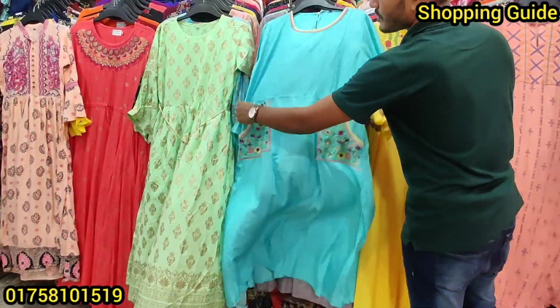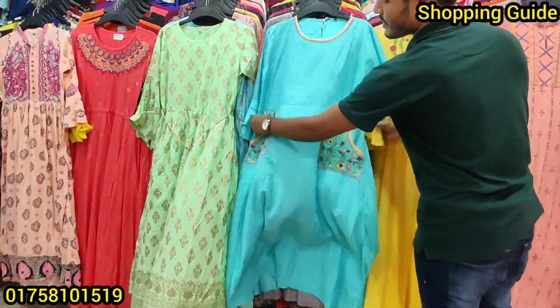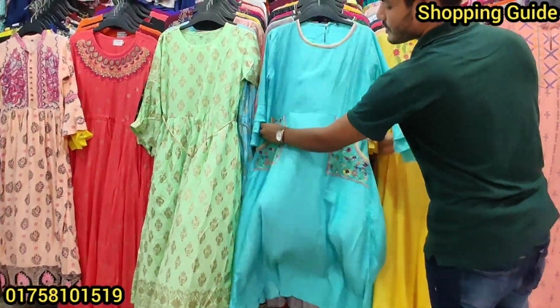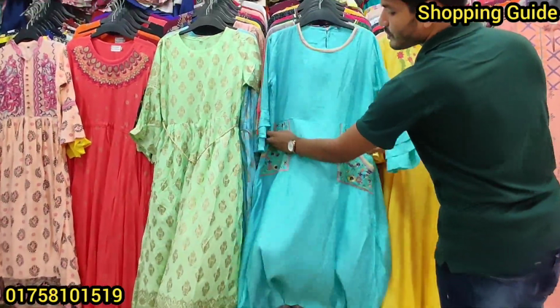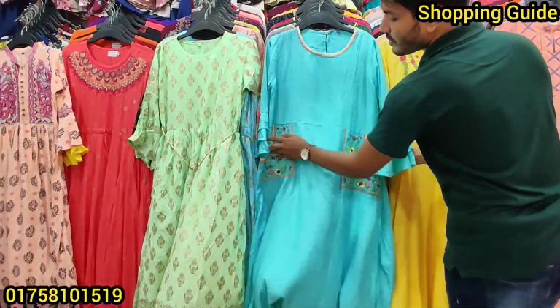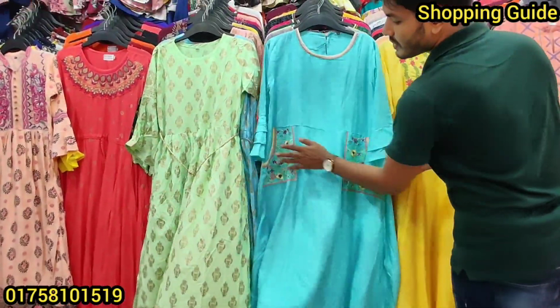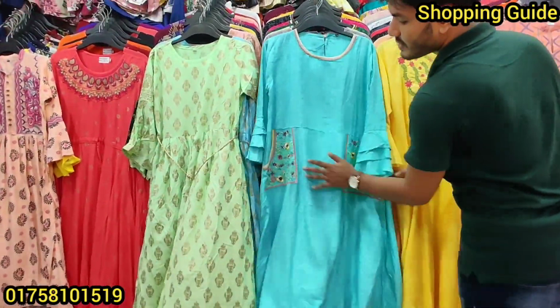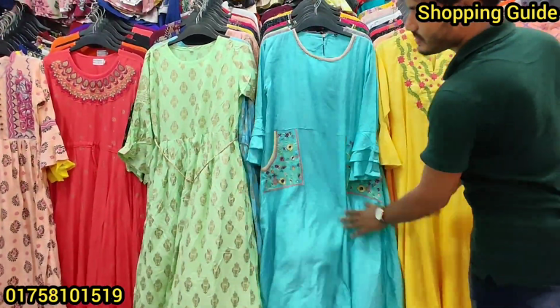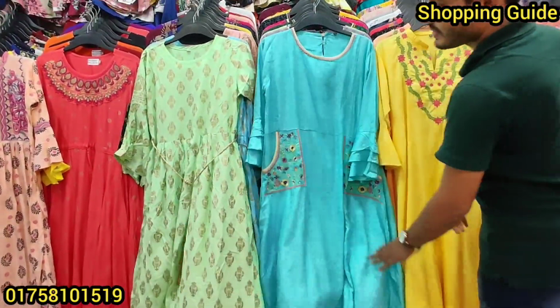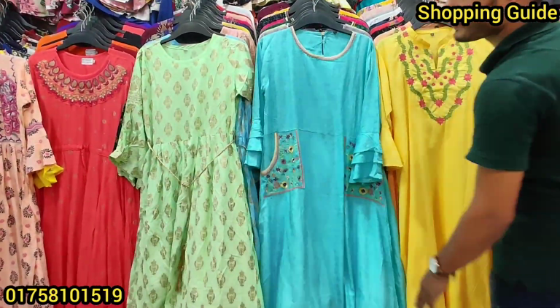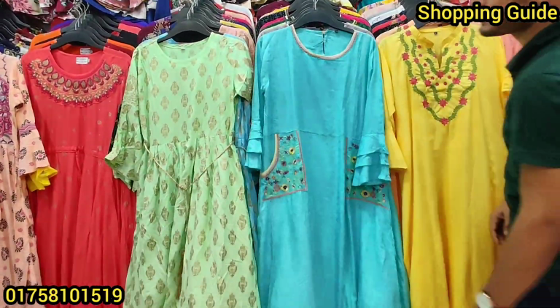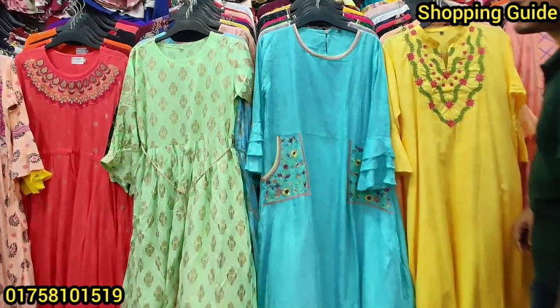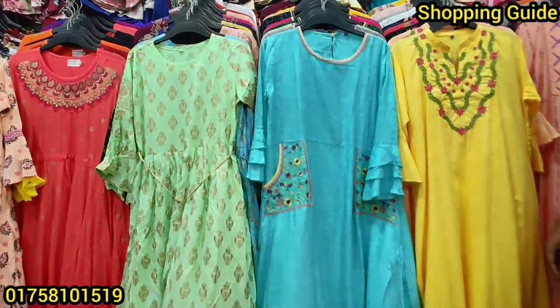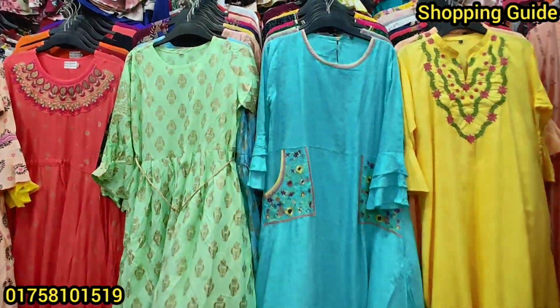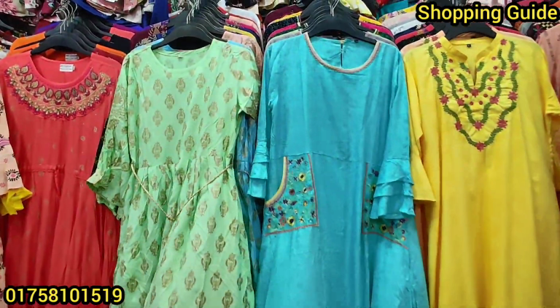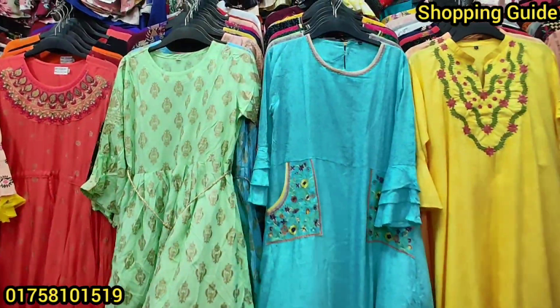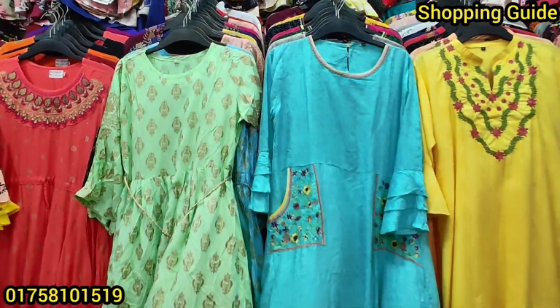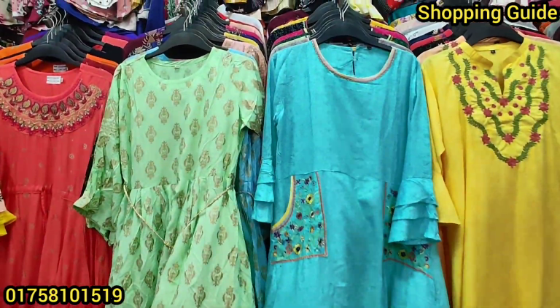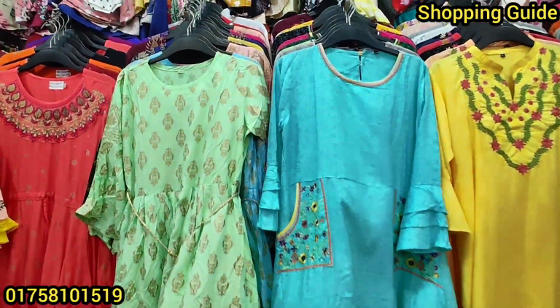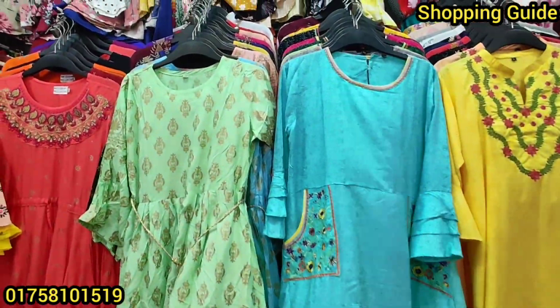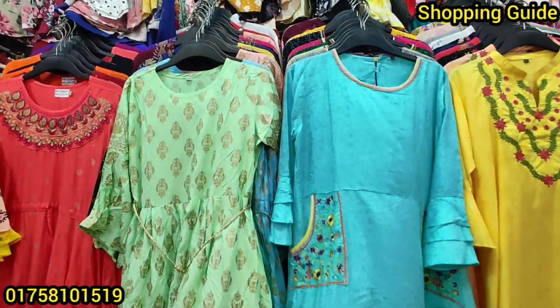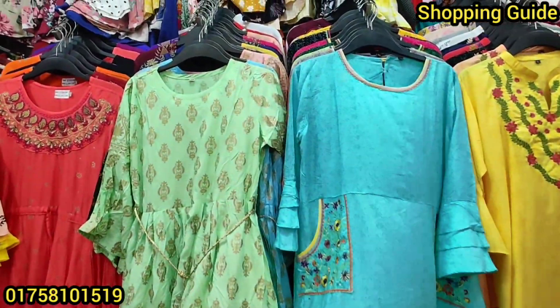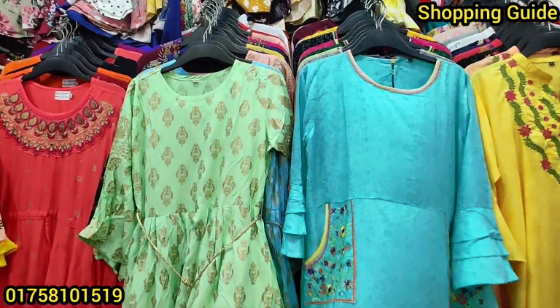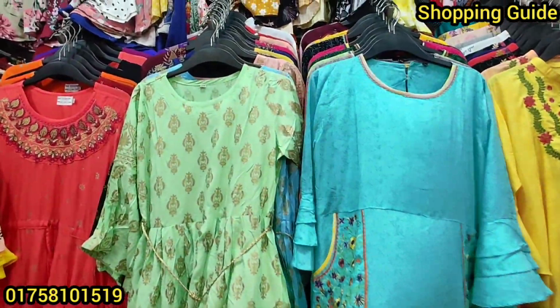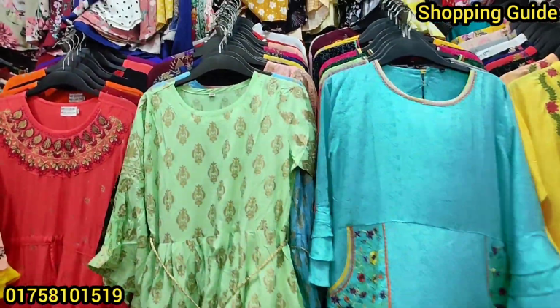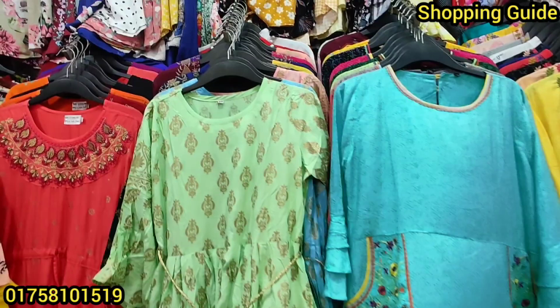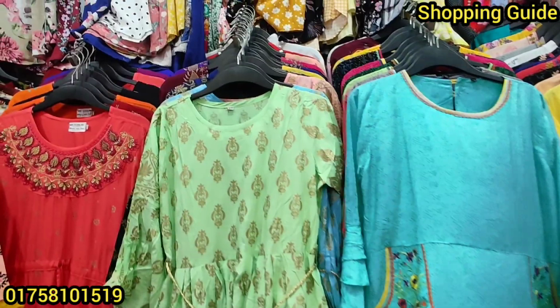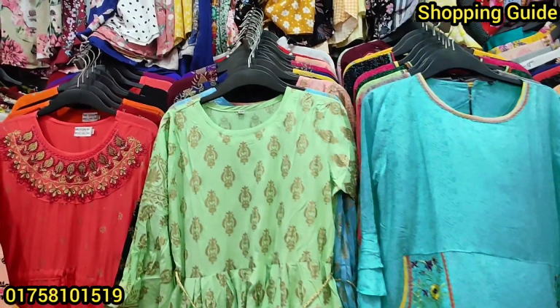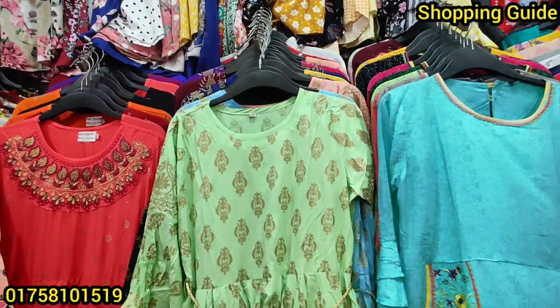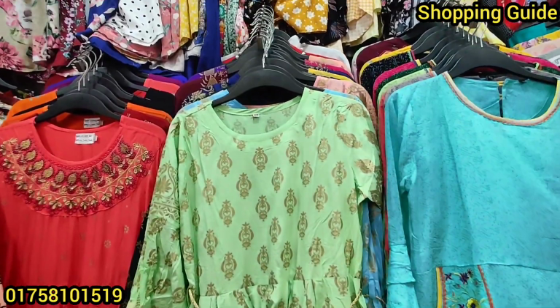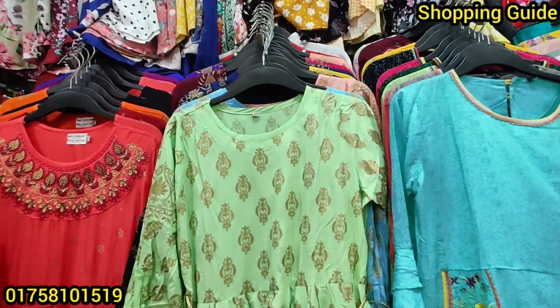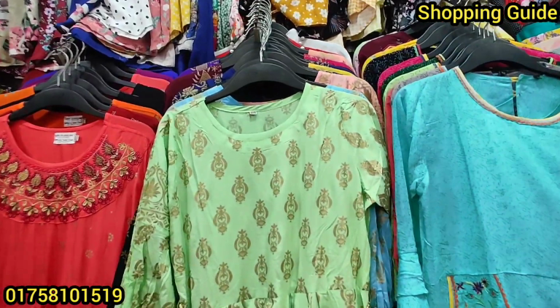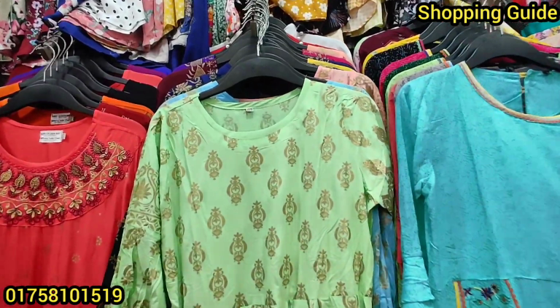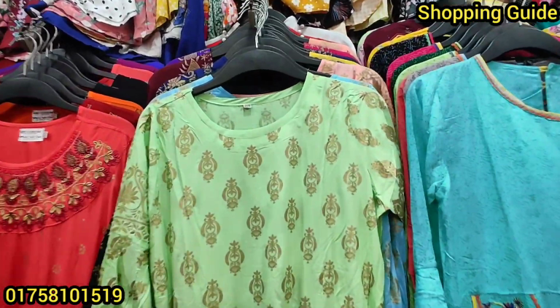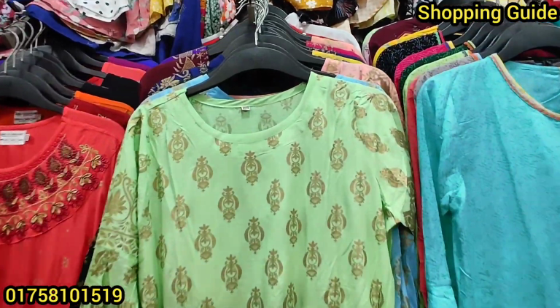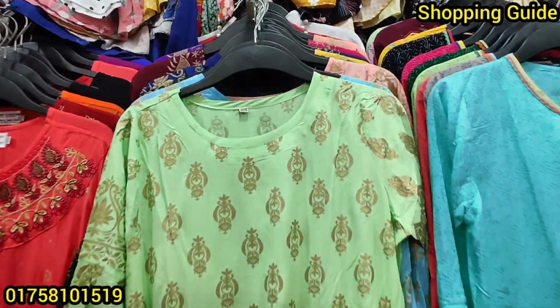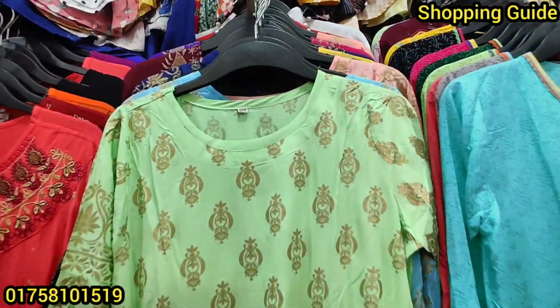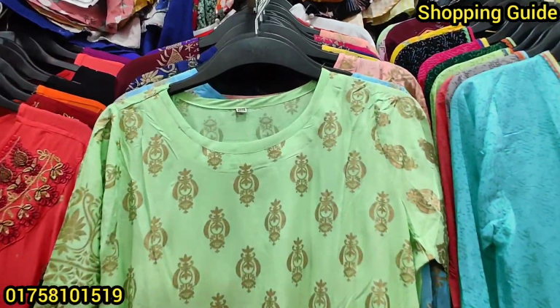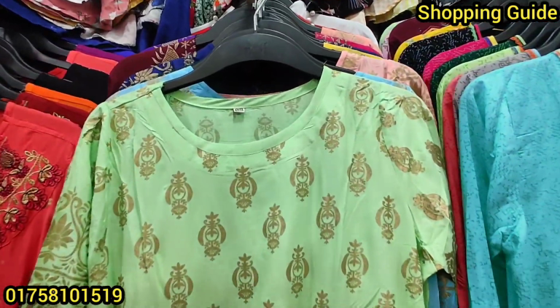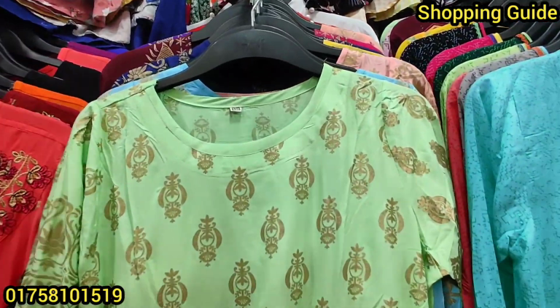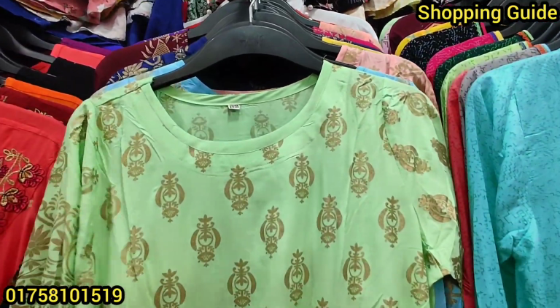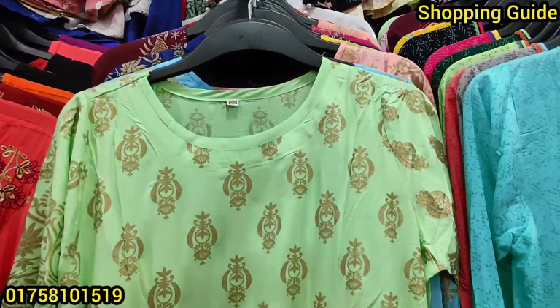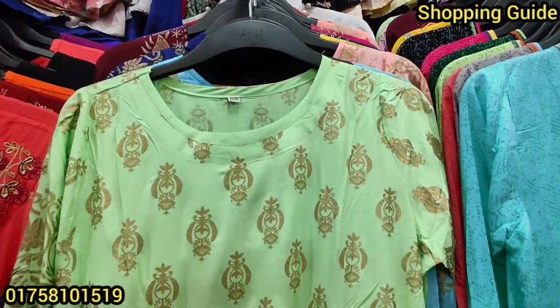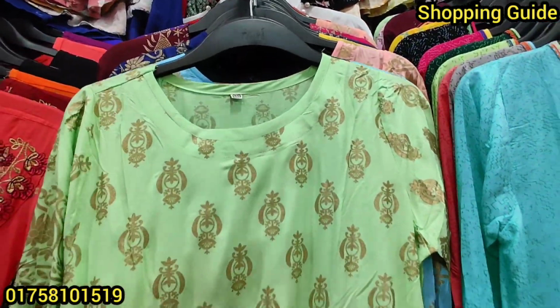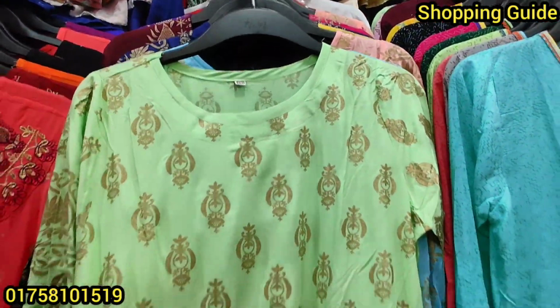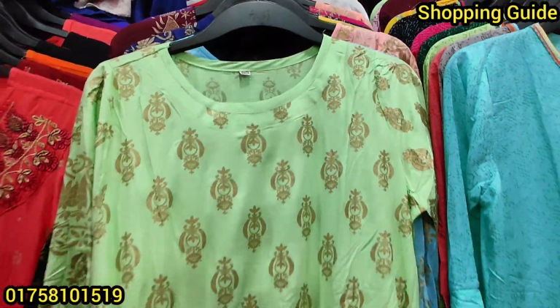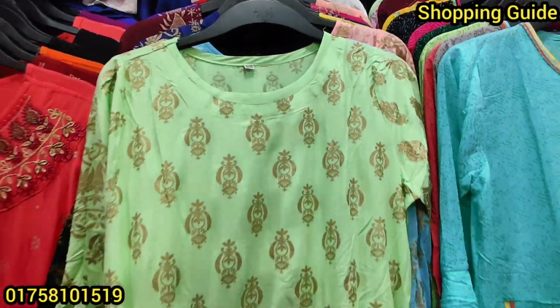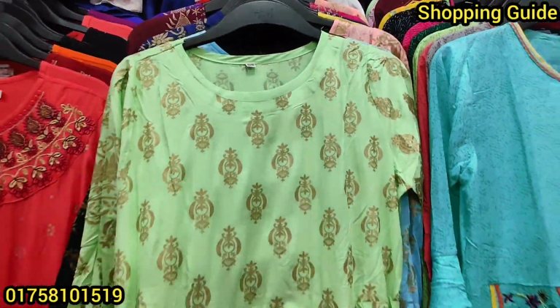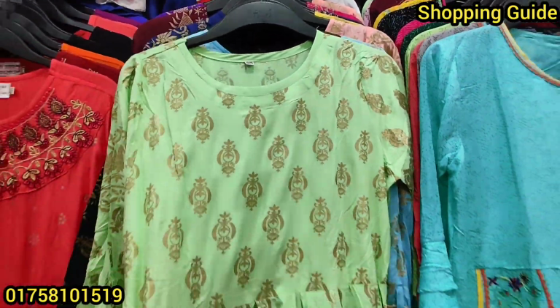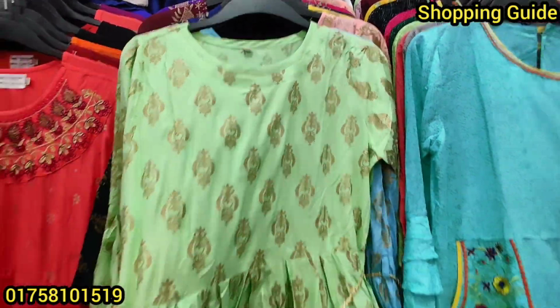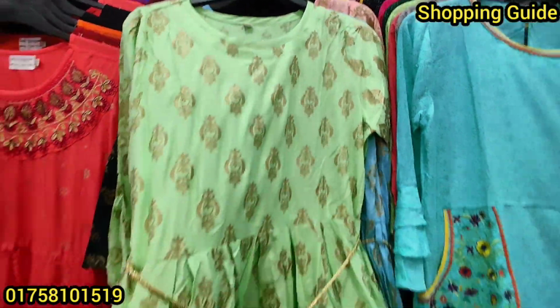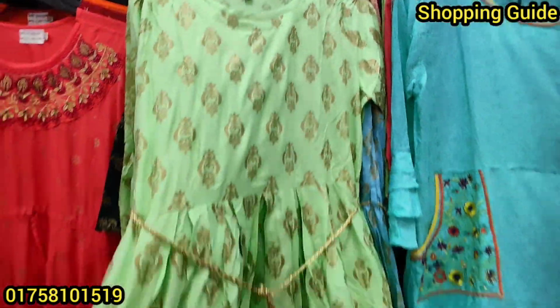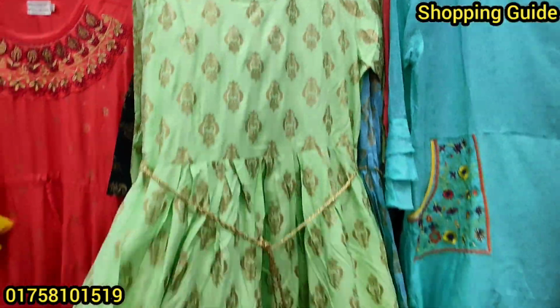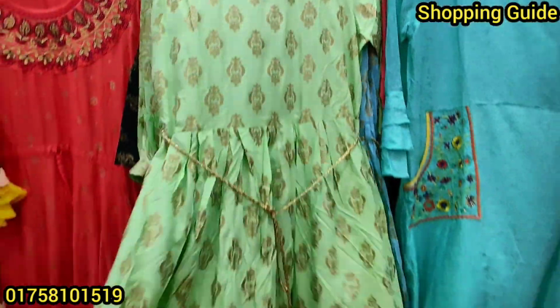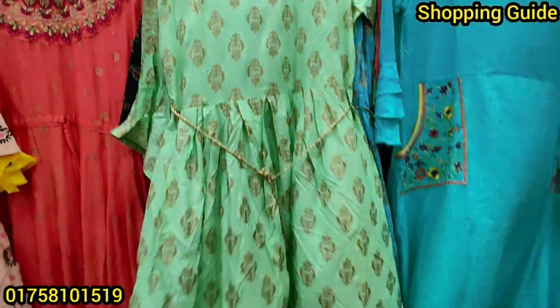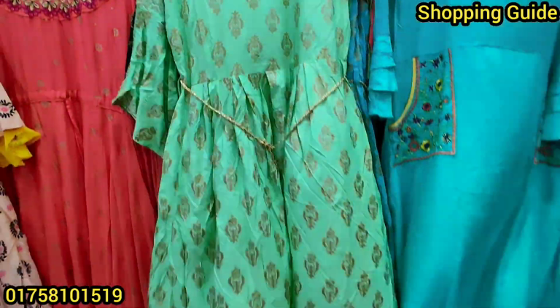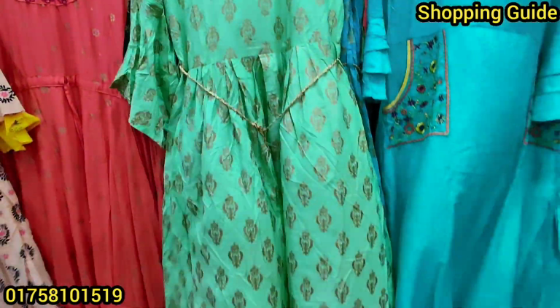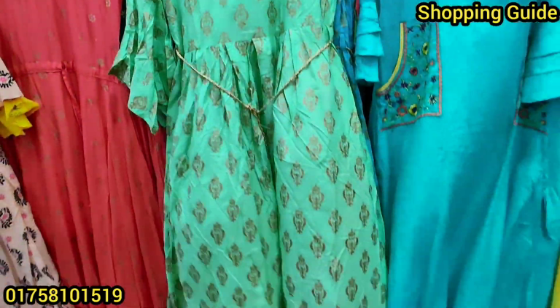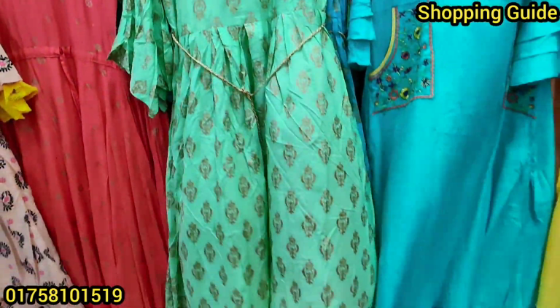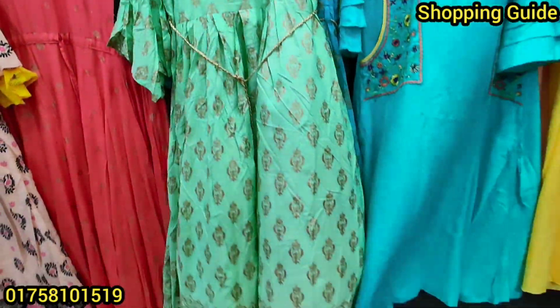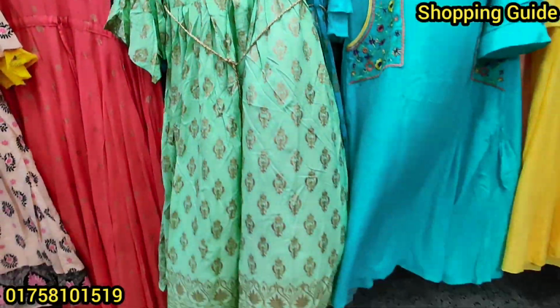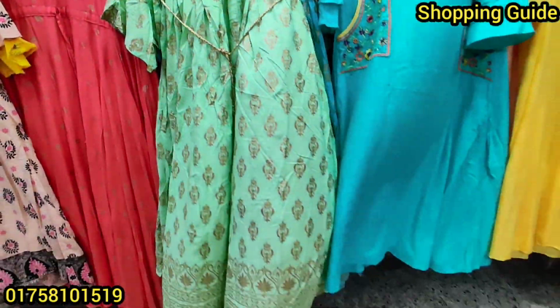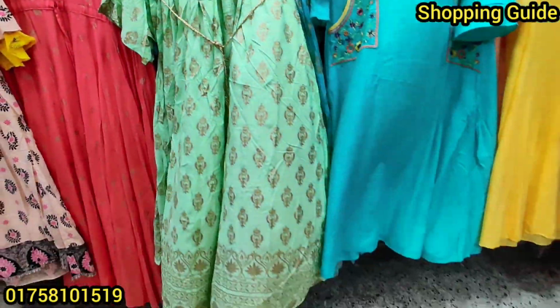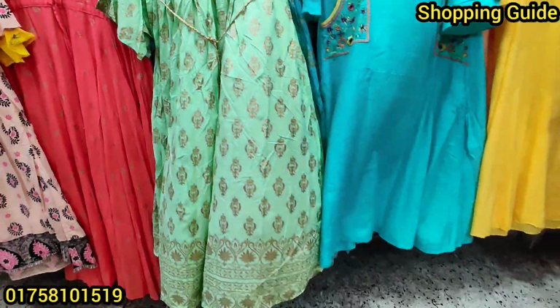Hello everyone, welcome back to my shop and welcome to our shop. We are going to show you the new Zaki fashion.